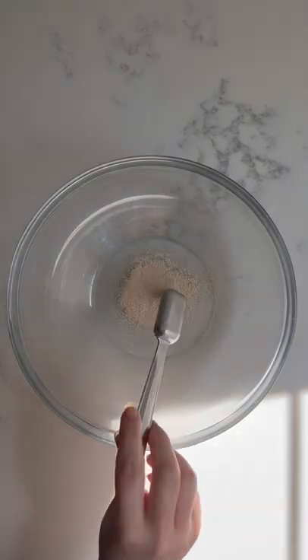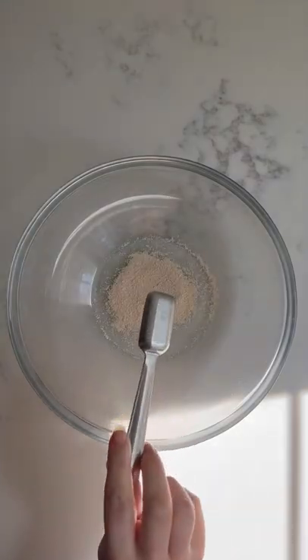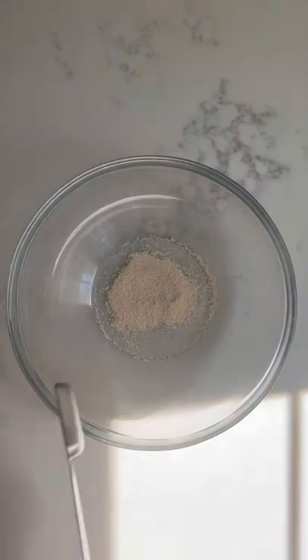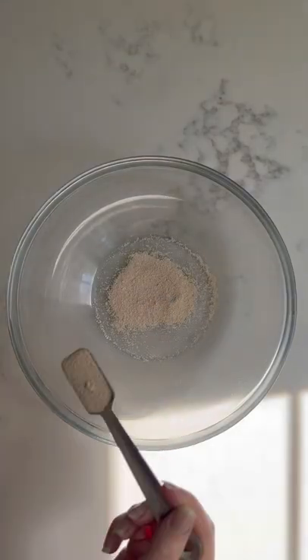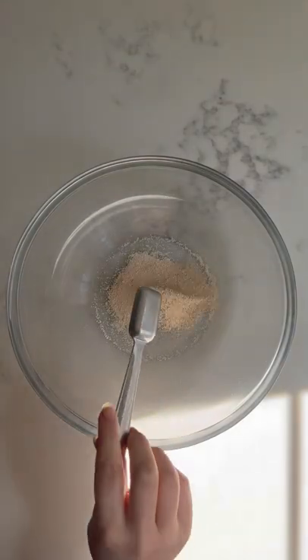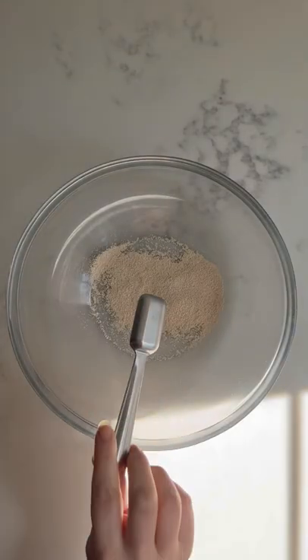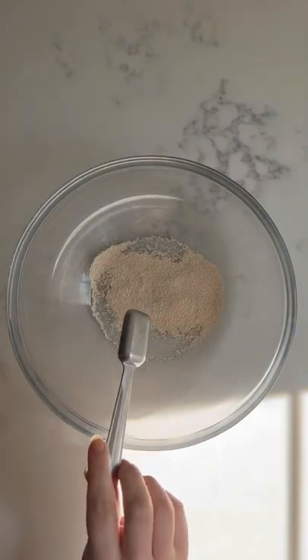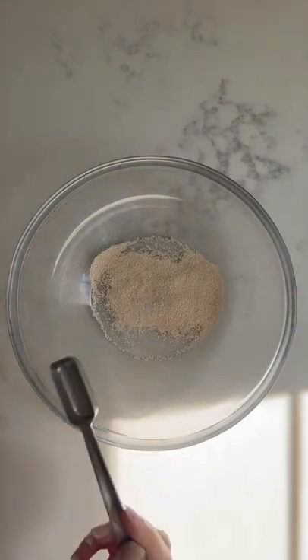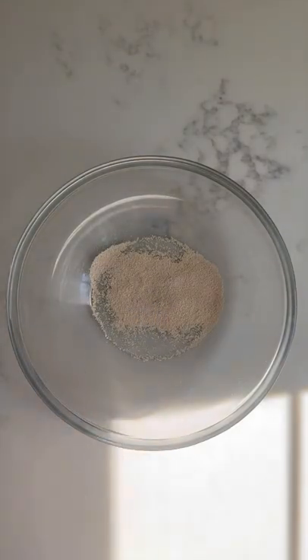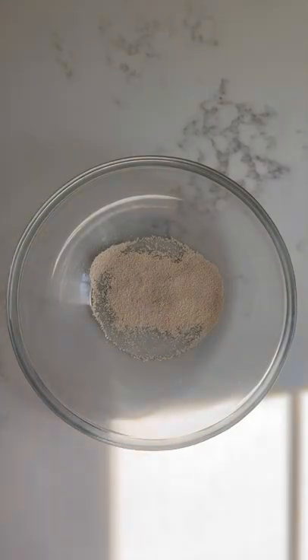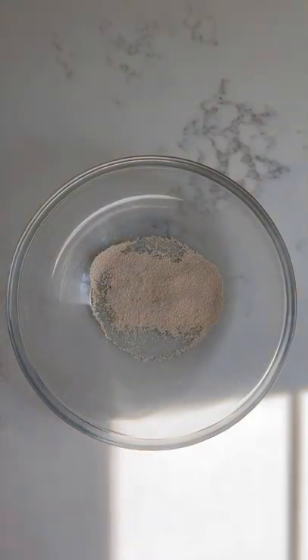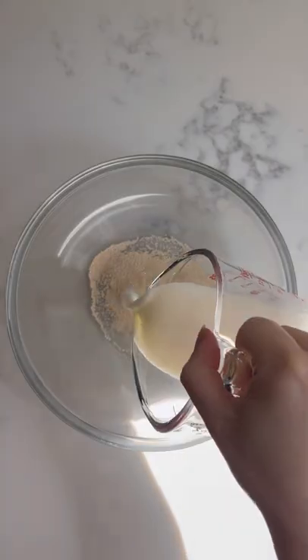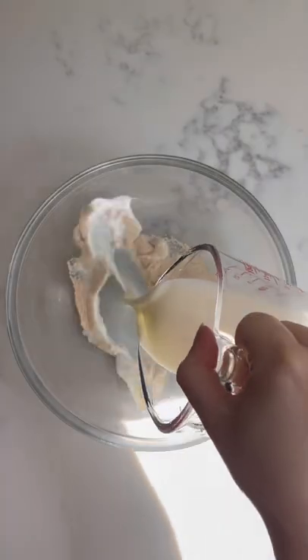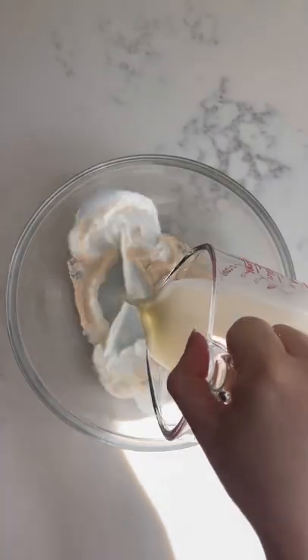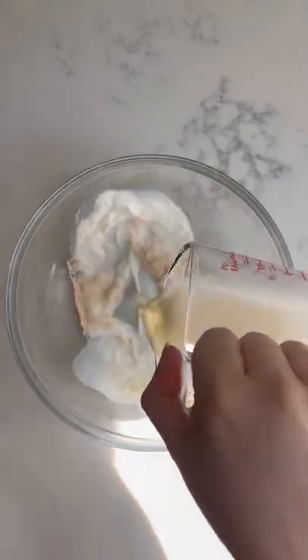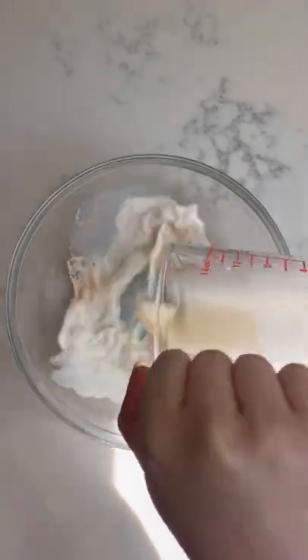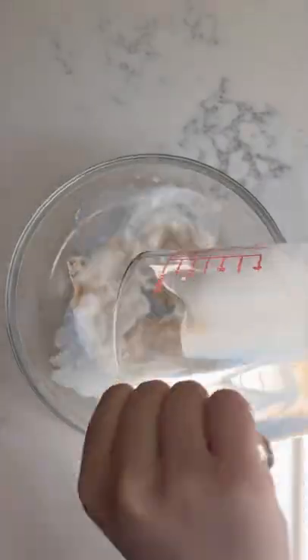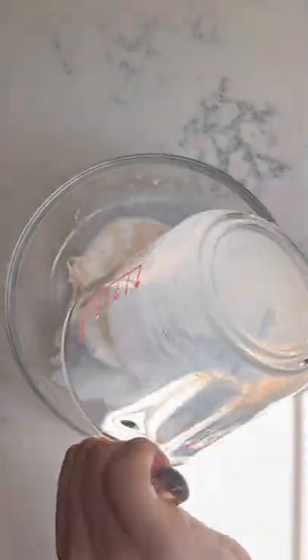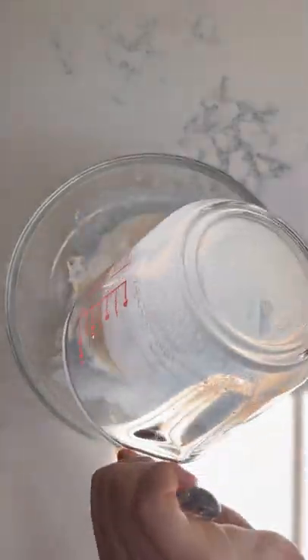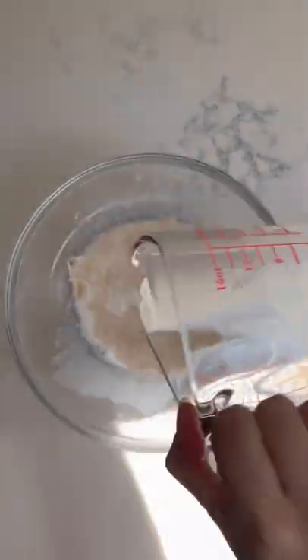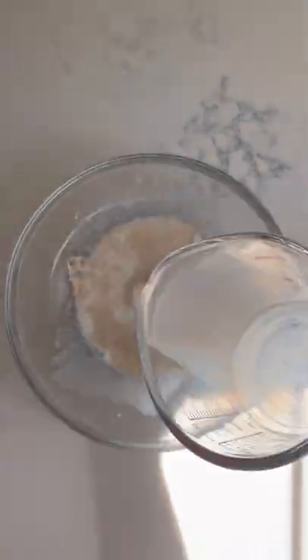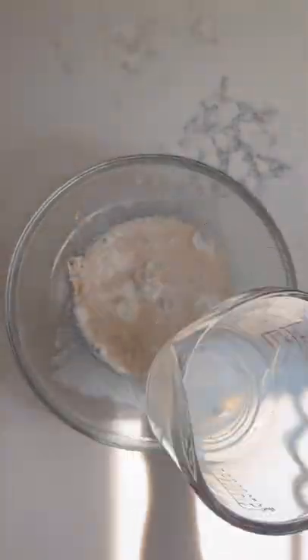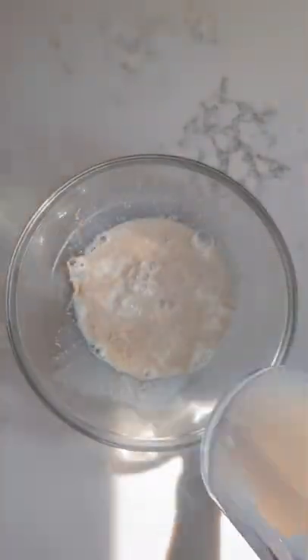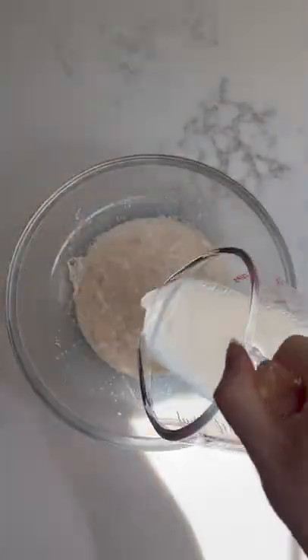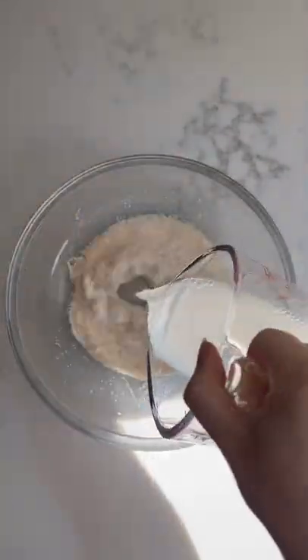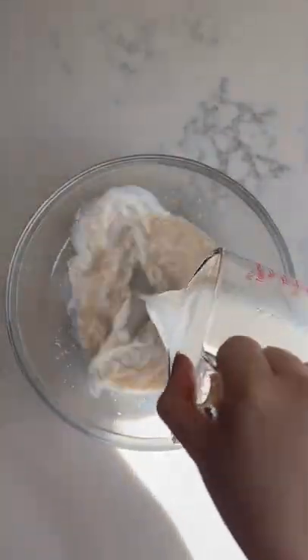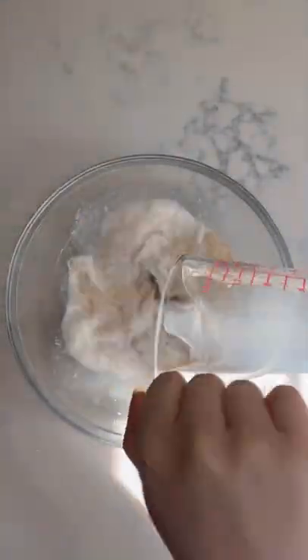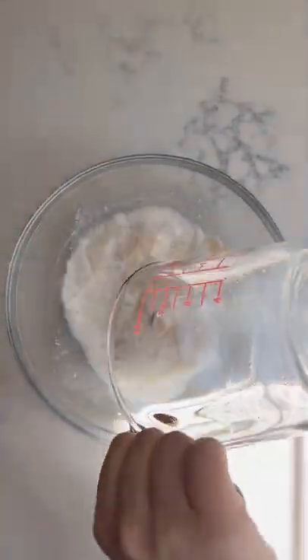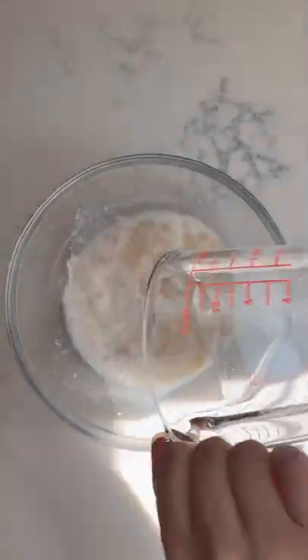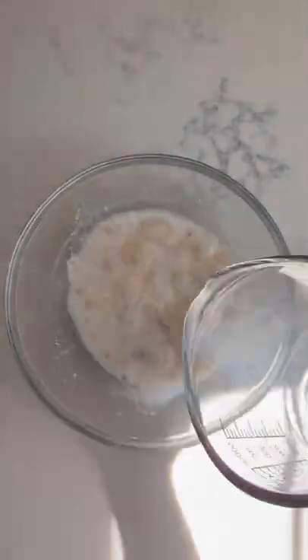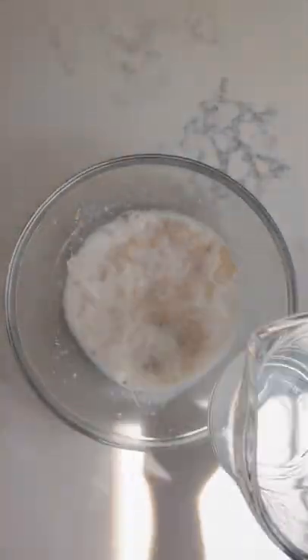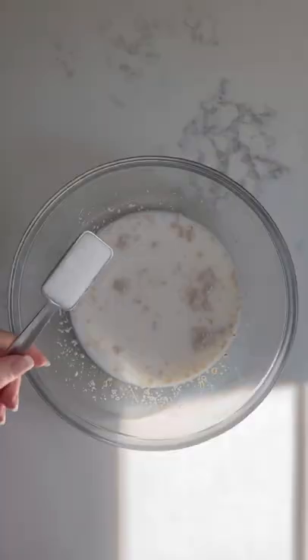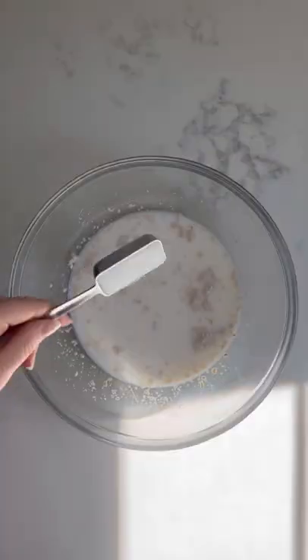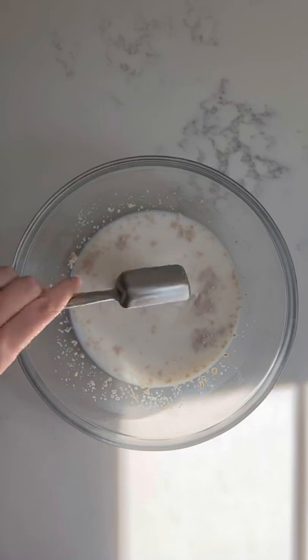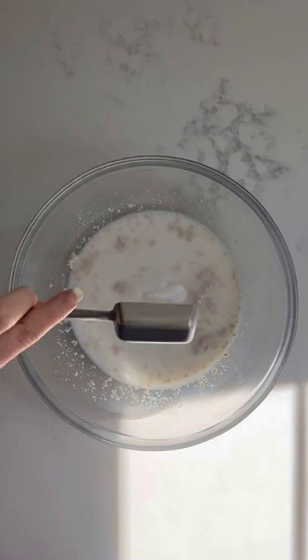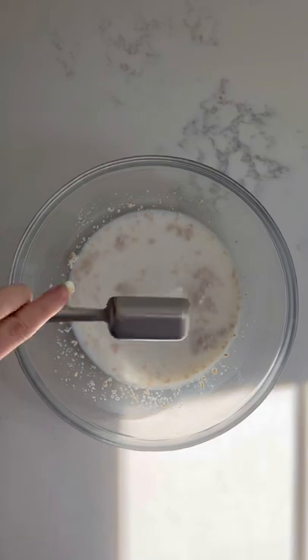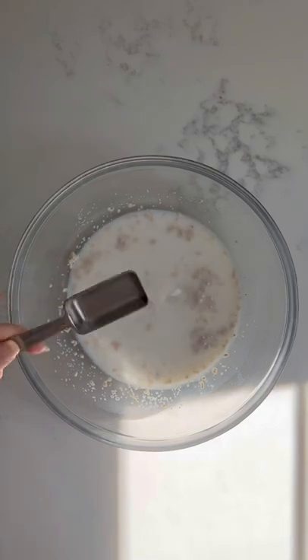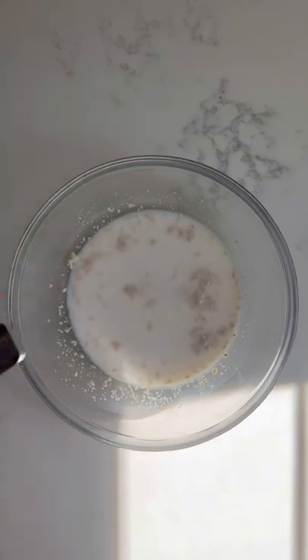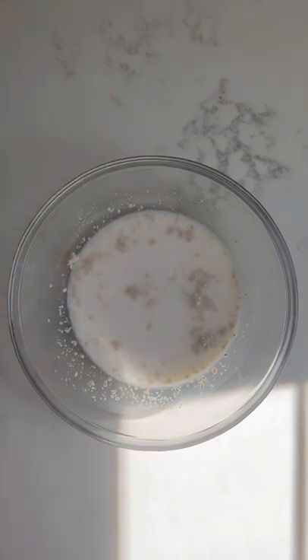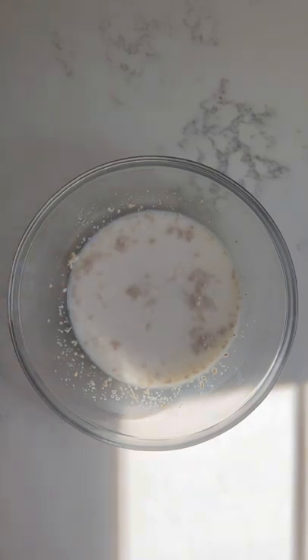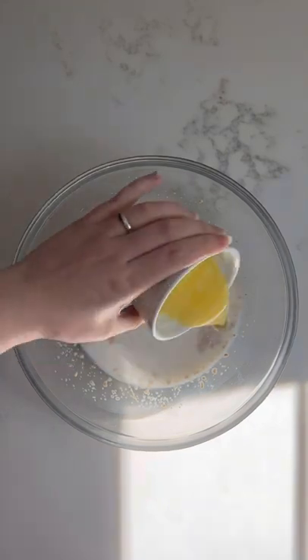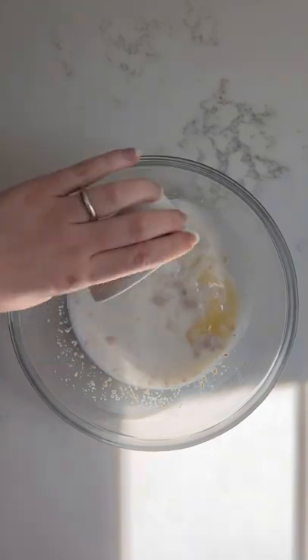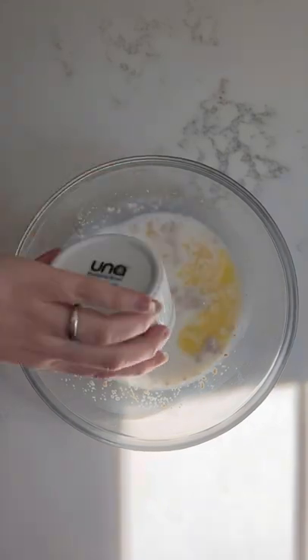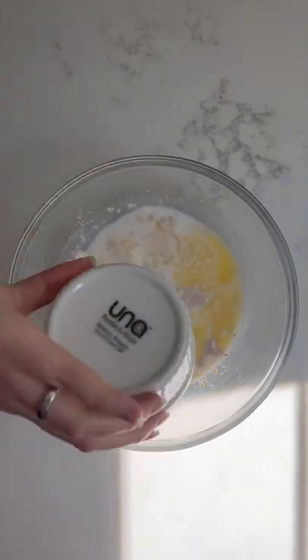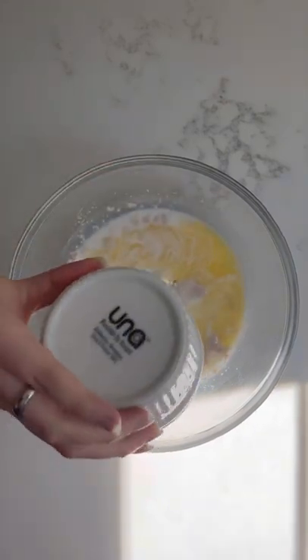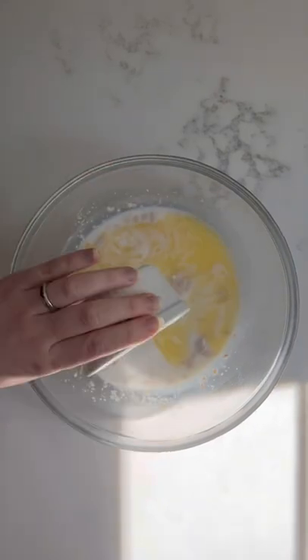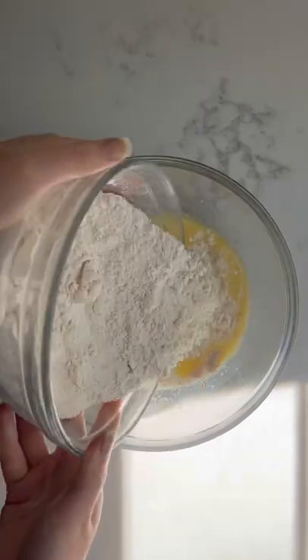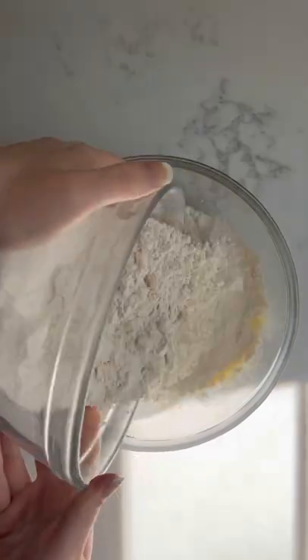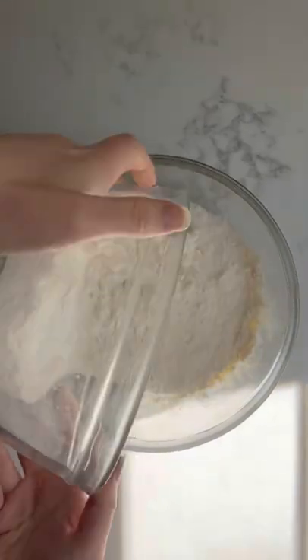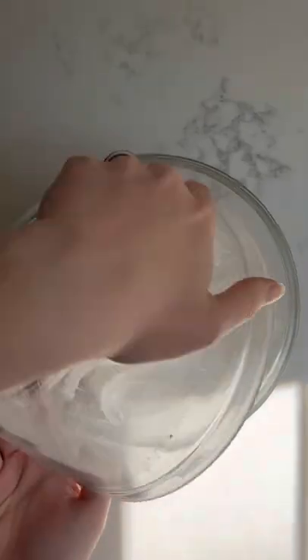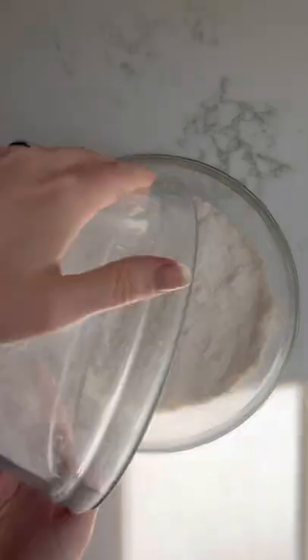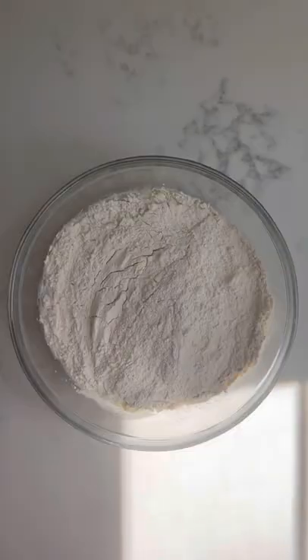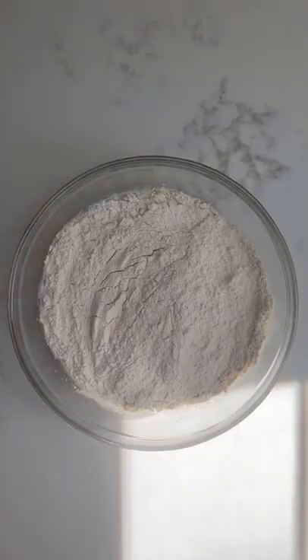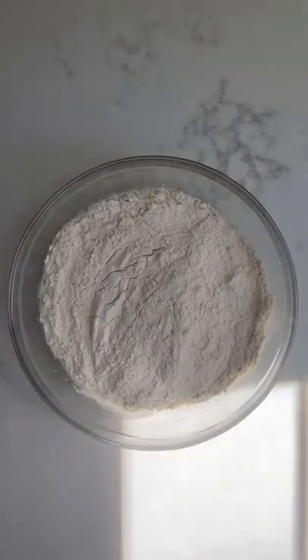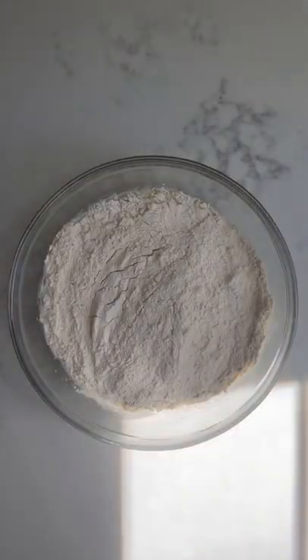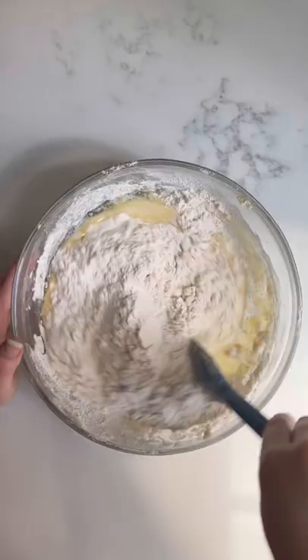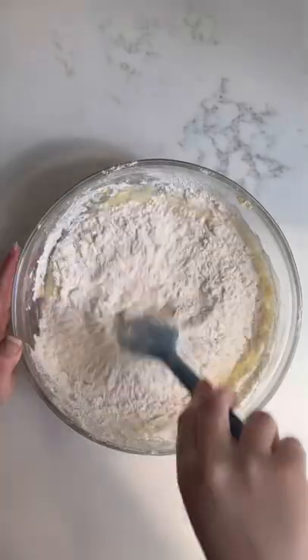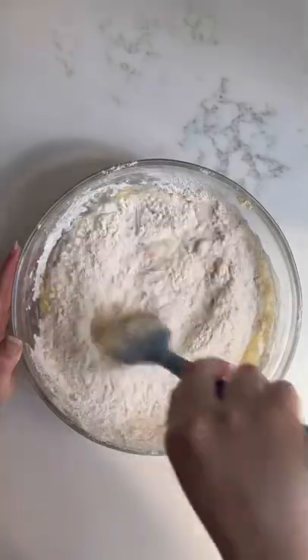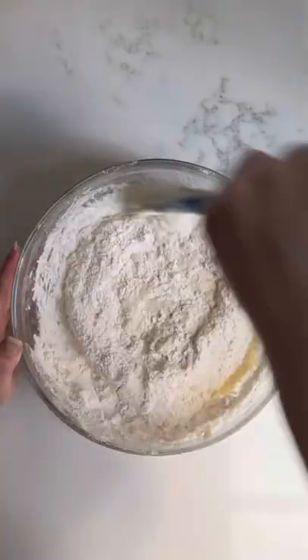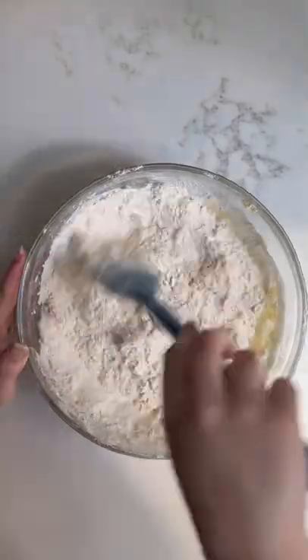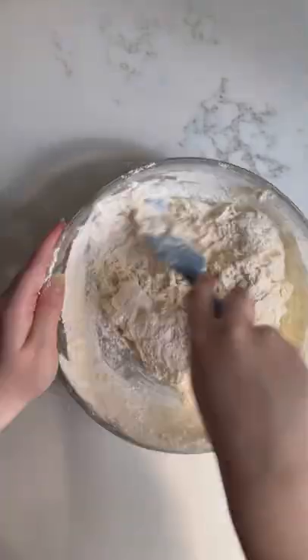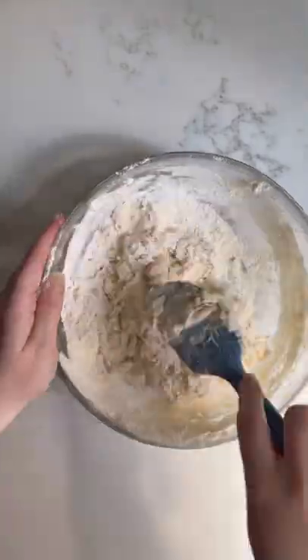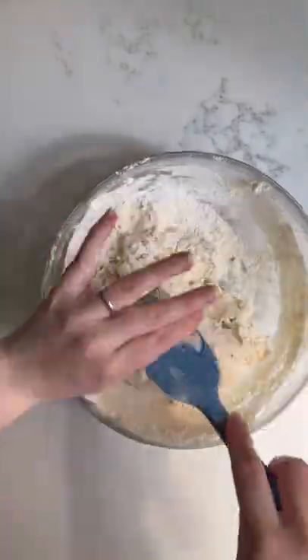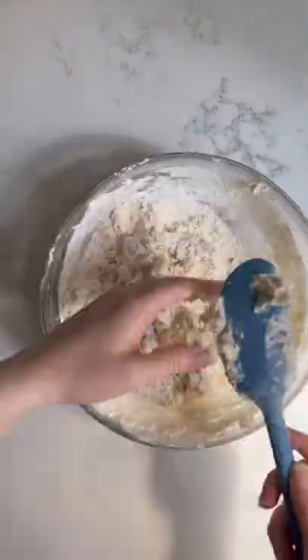To make this simple white sandwich loaf, combine yeast, warm milk, warm water, sugar, salt, melted butter, and flour in a bowl.